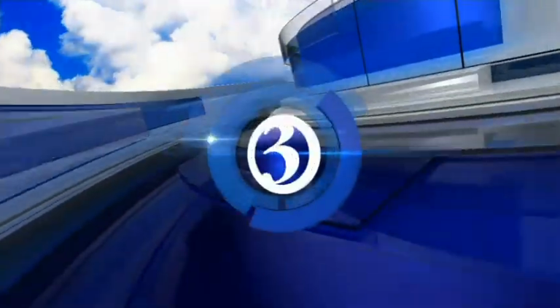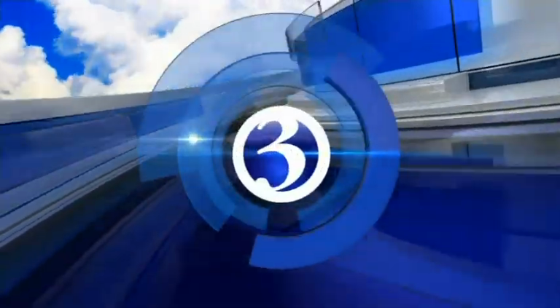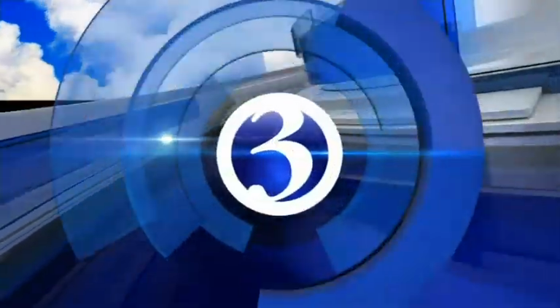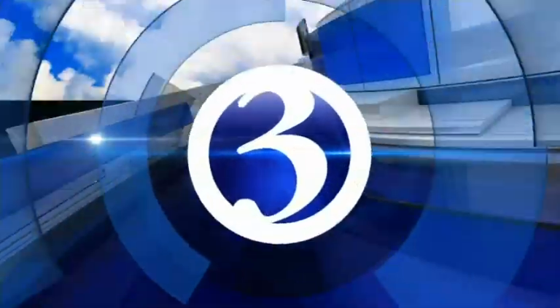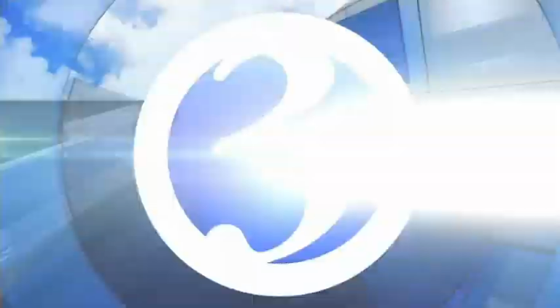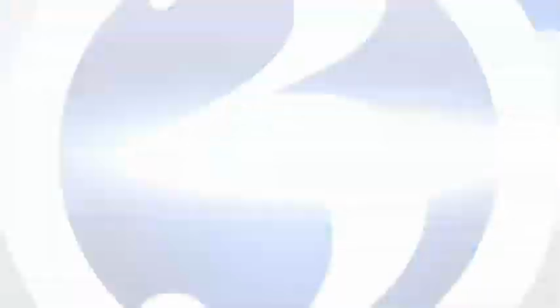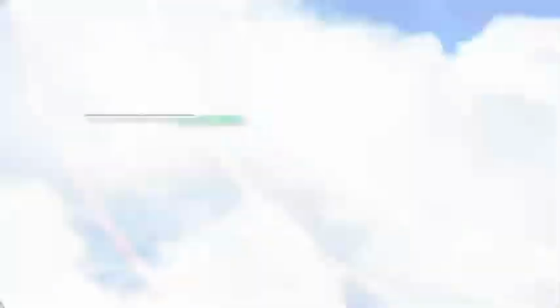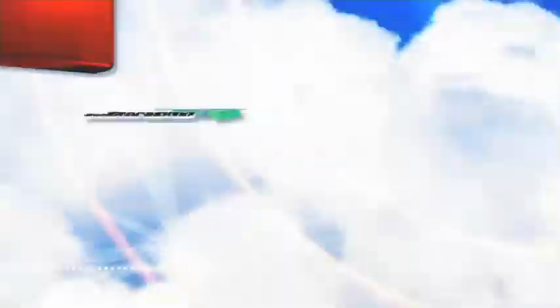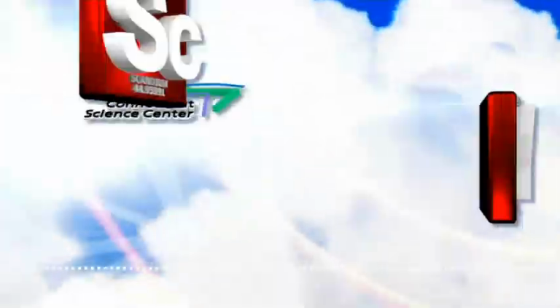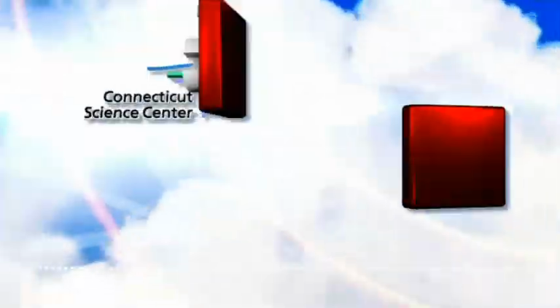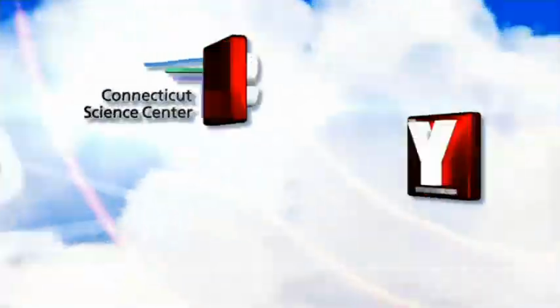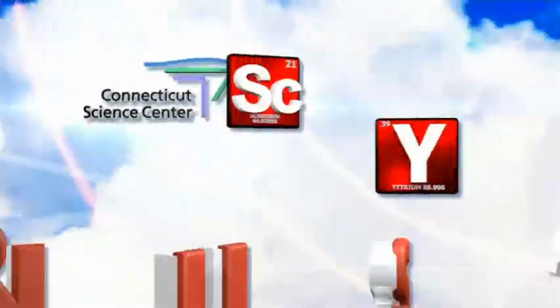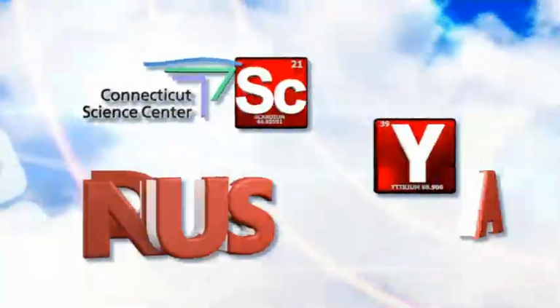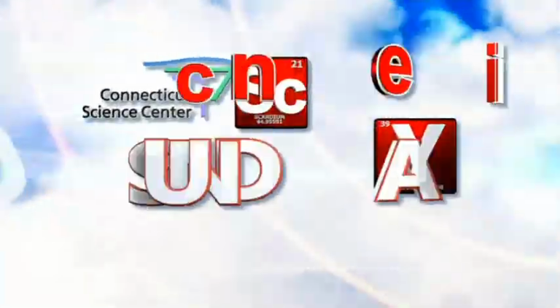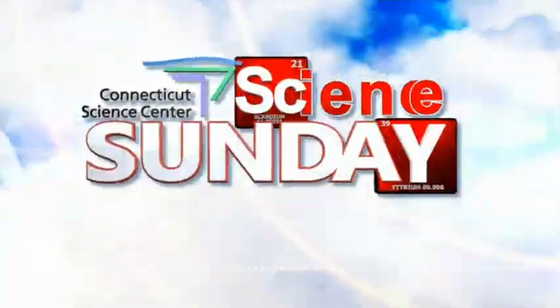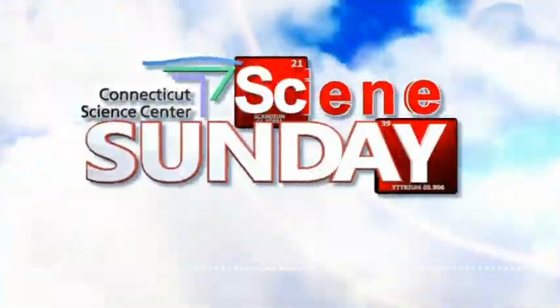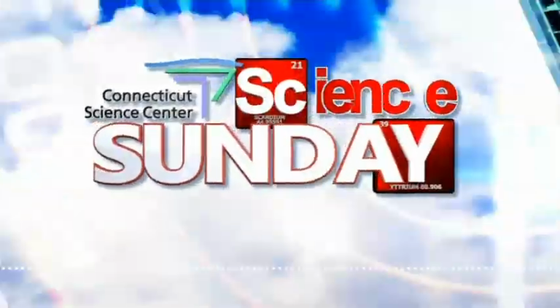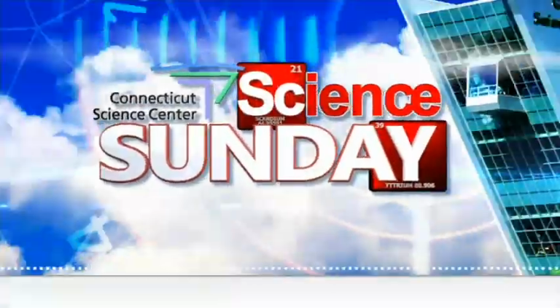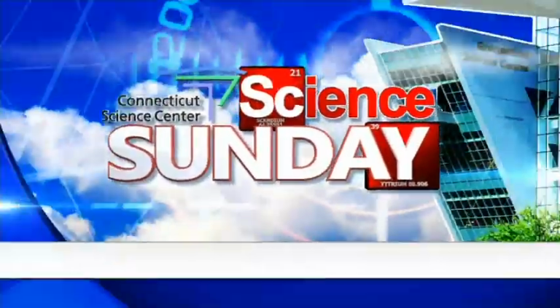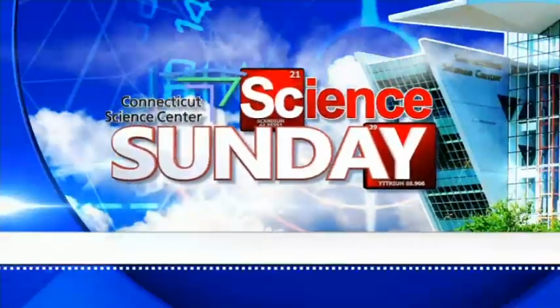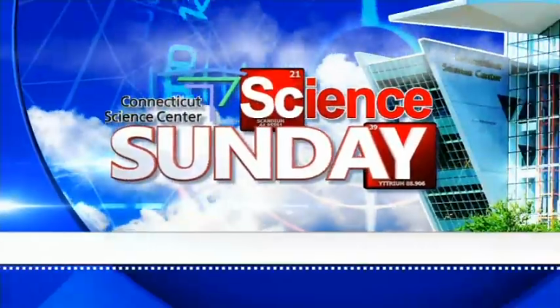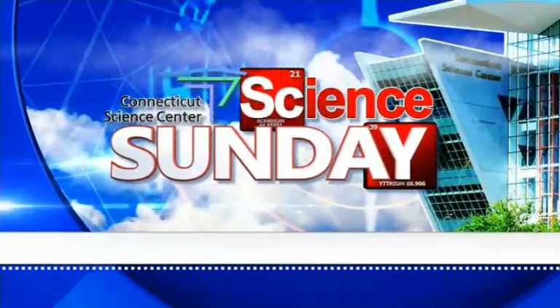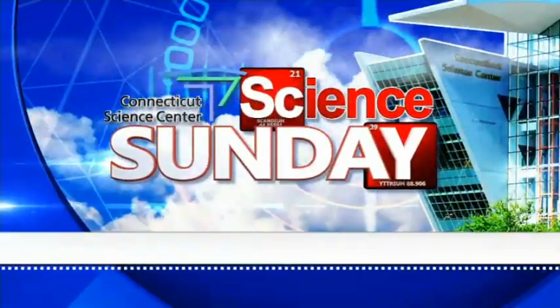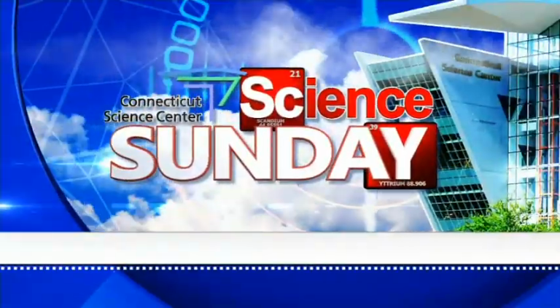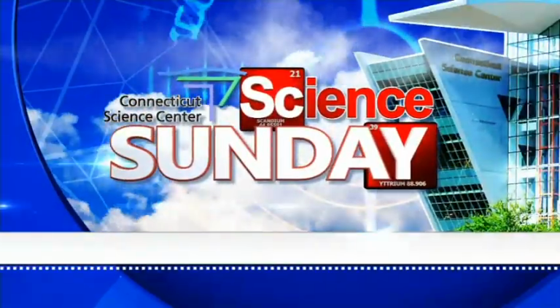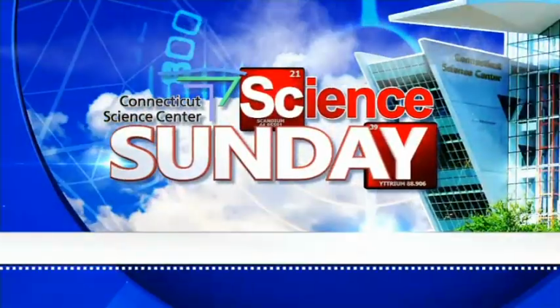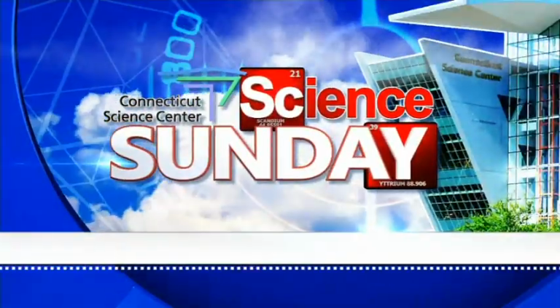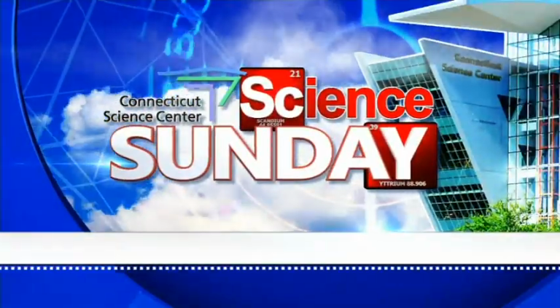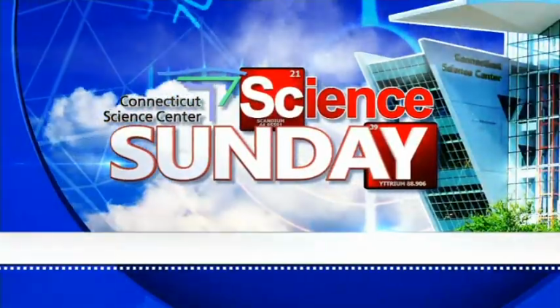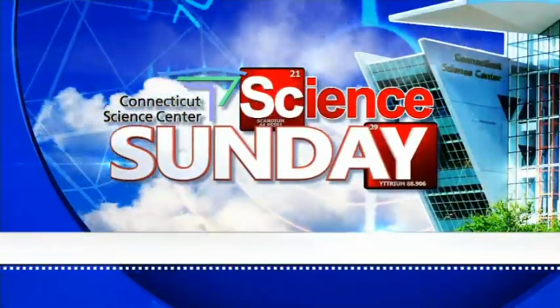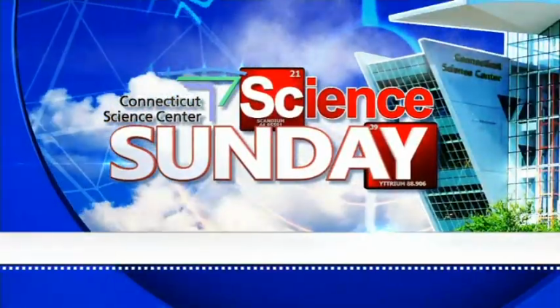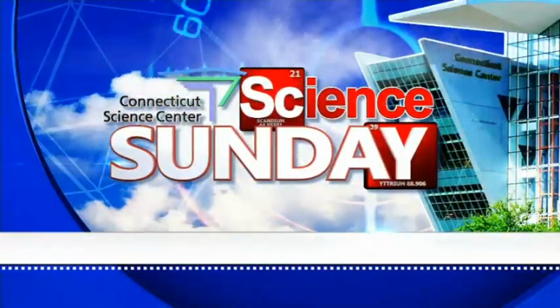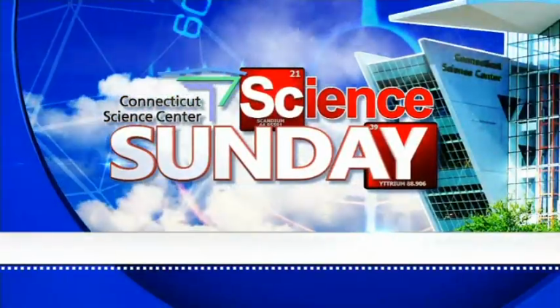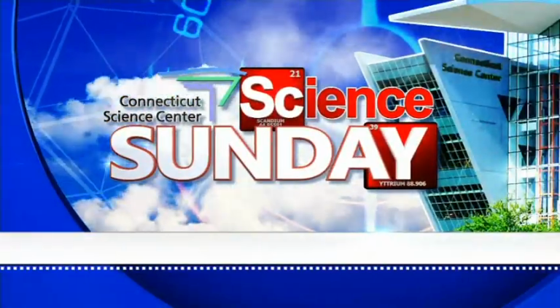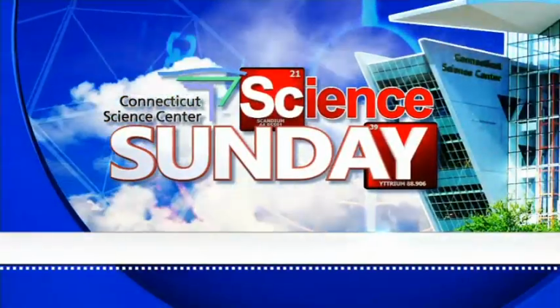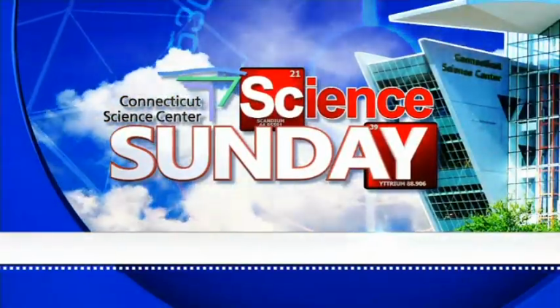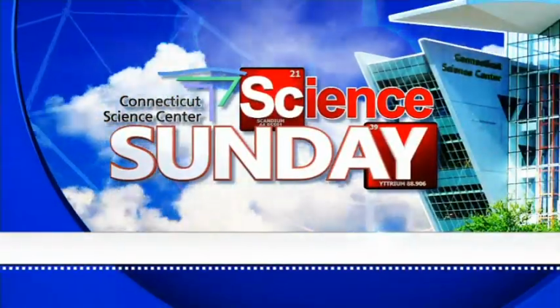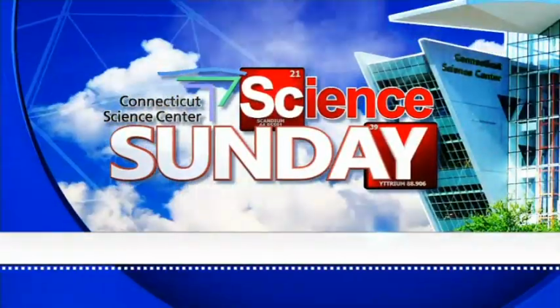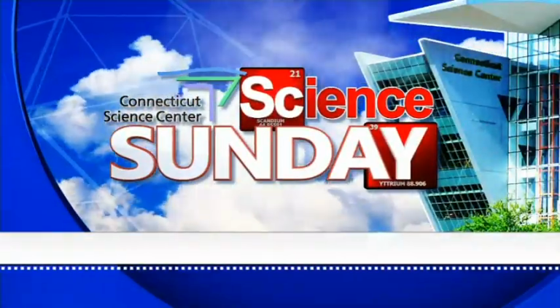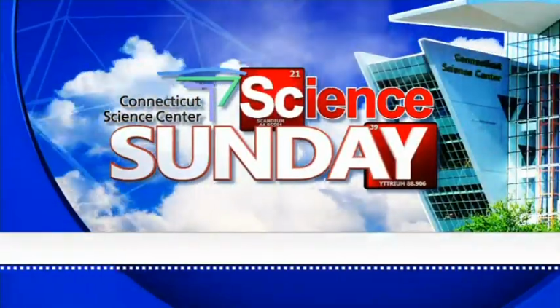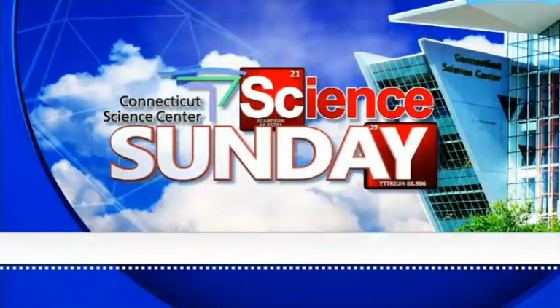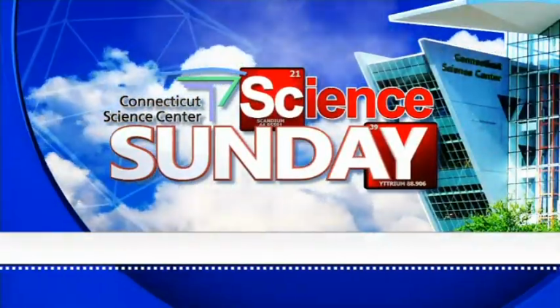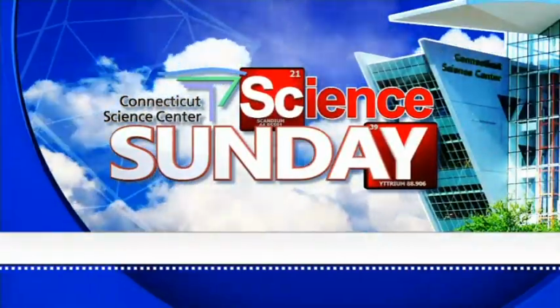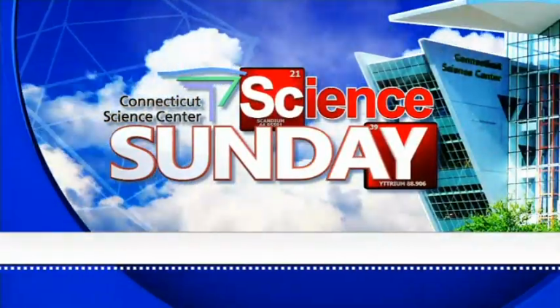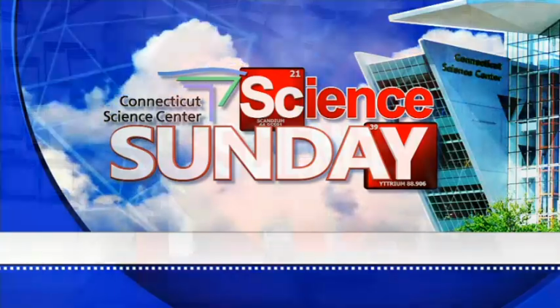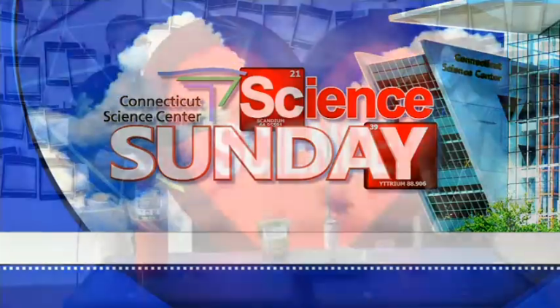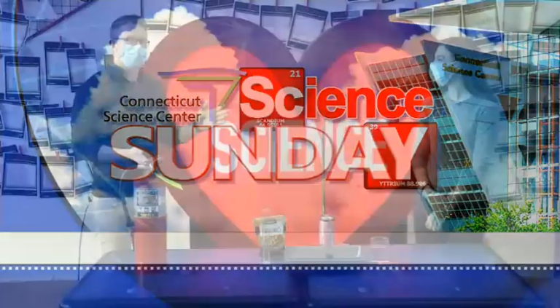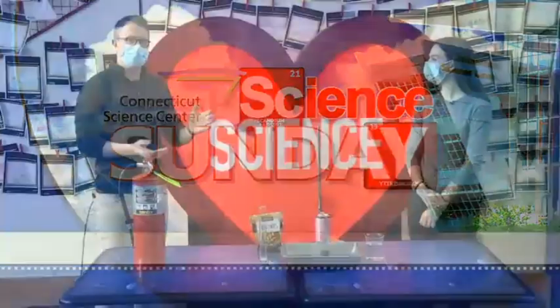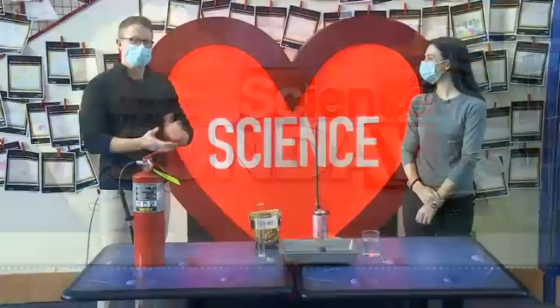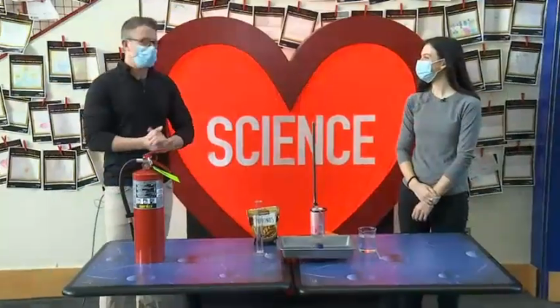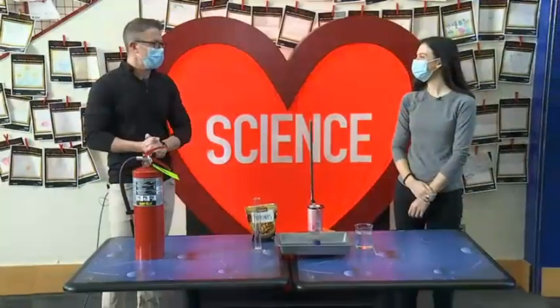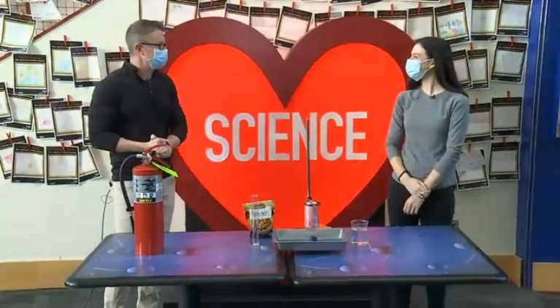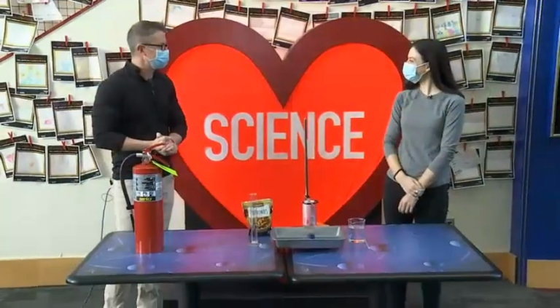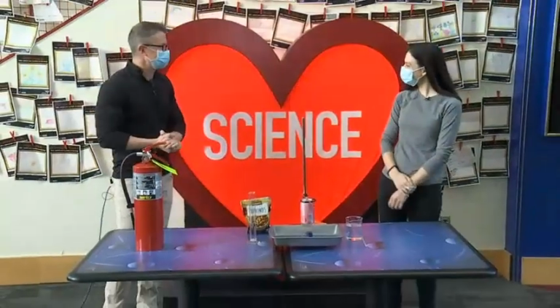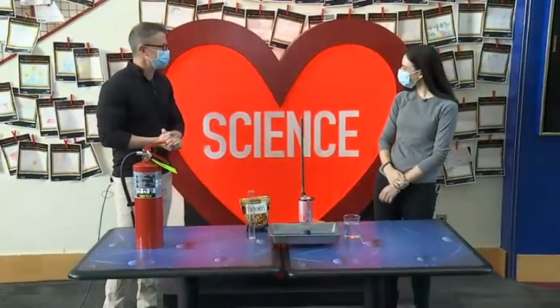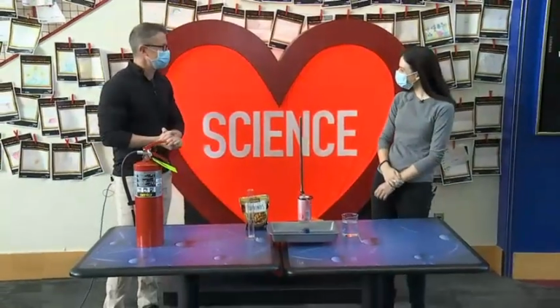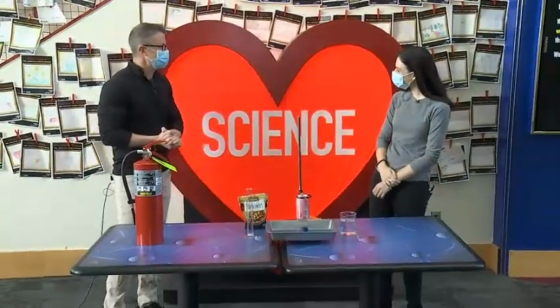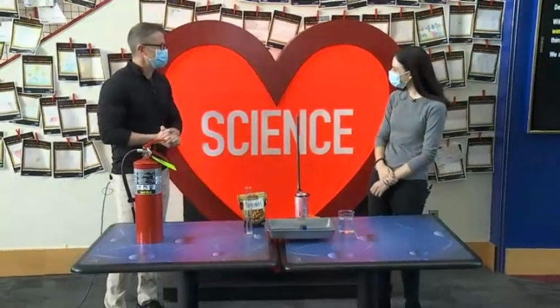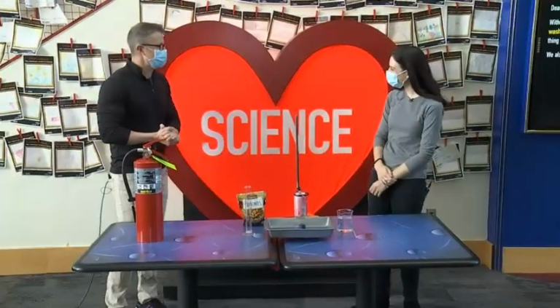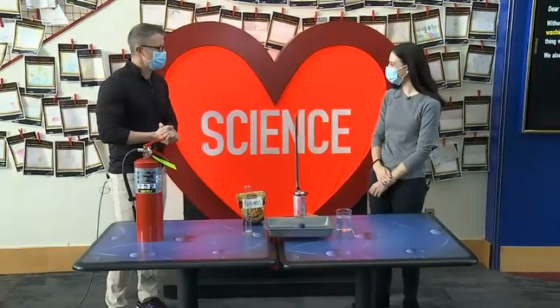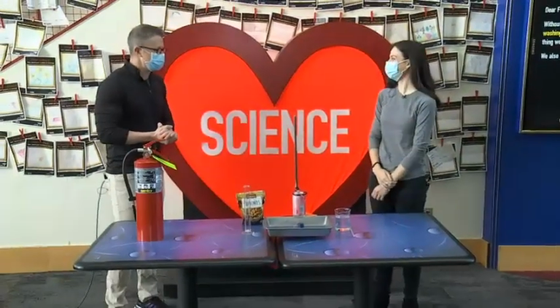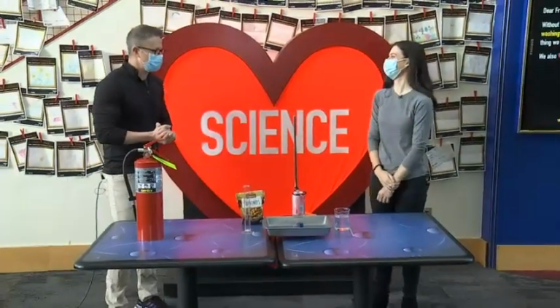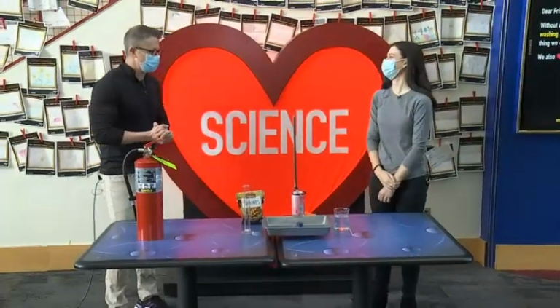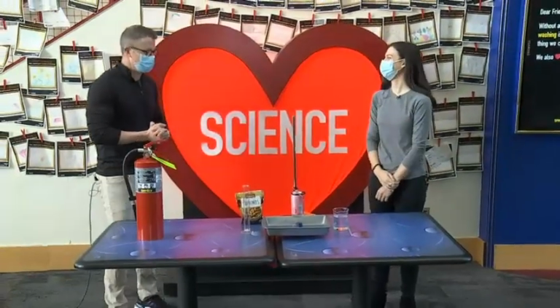All righty, time for another edition of Science Sunday. We're back at the Connecticut Science Center with Aoife Ryle. Good morning. Good morning.